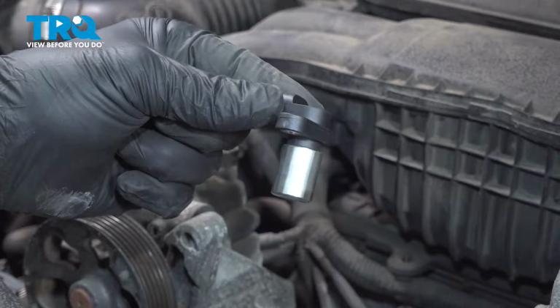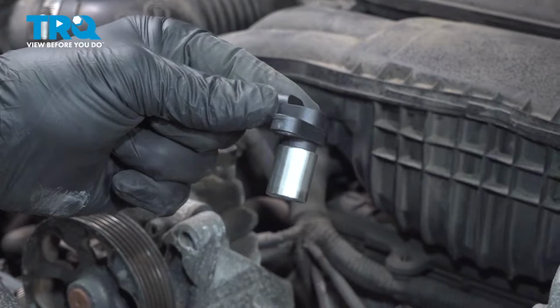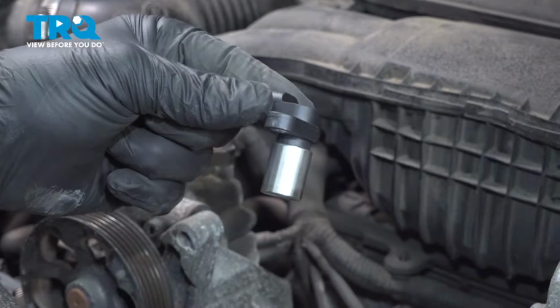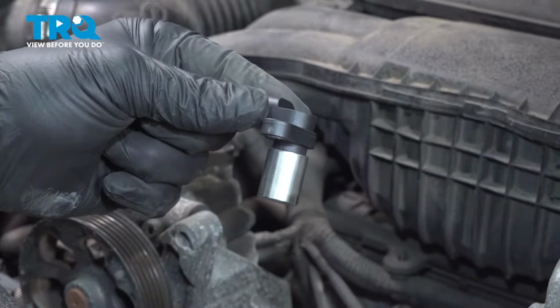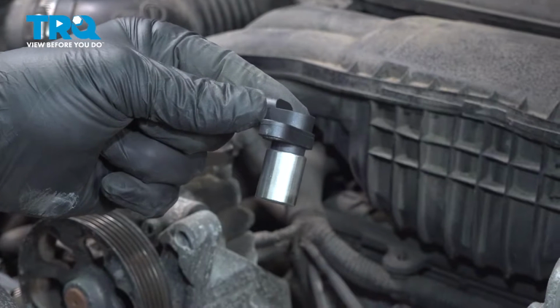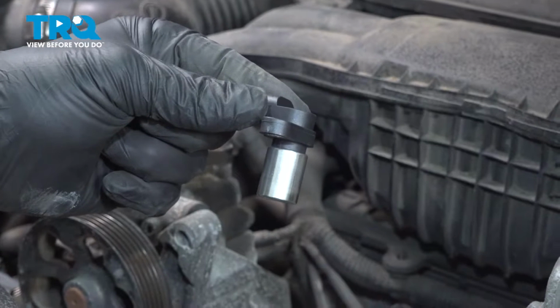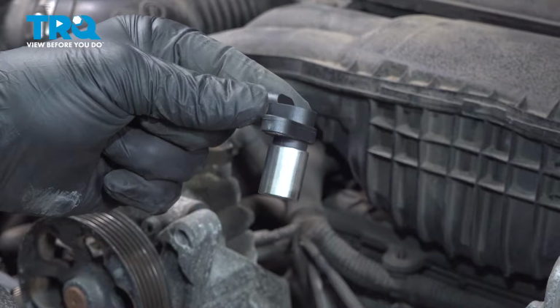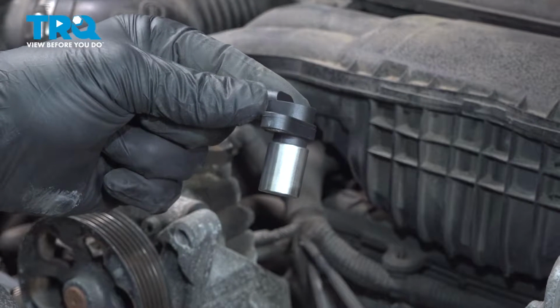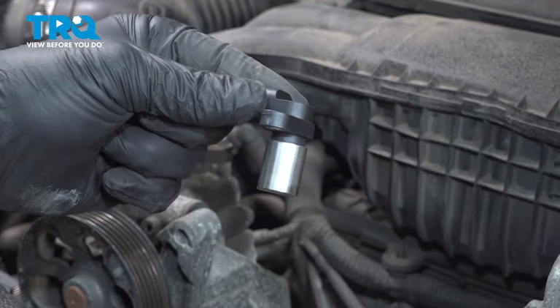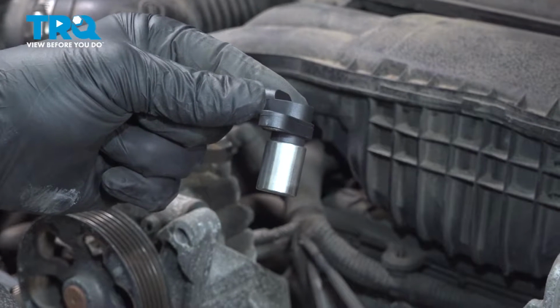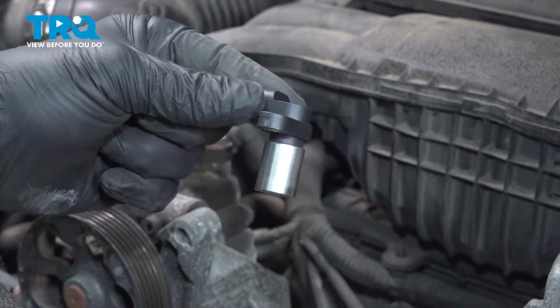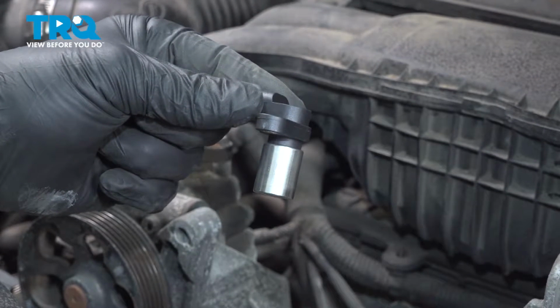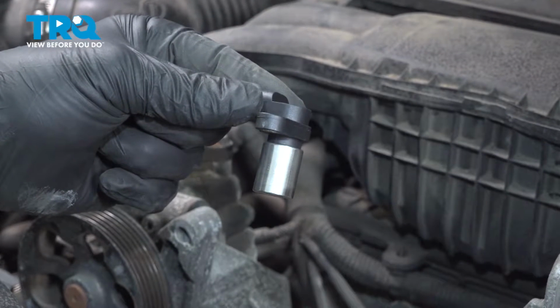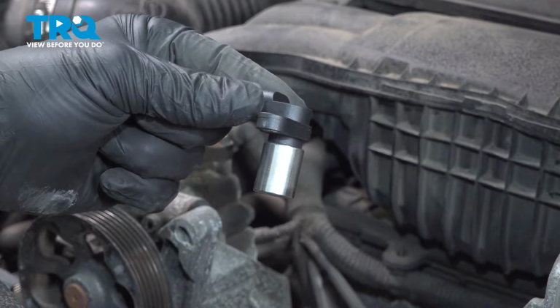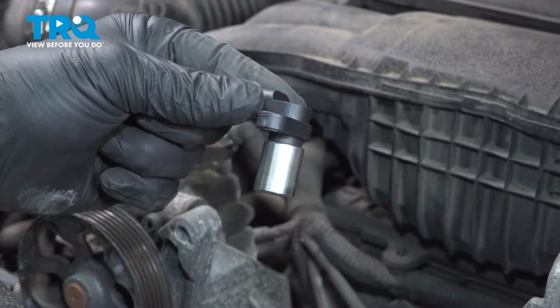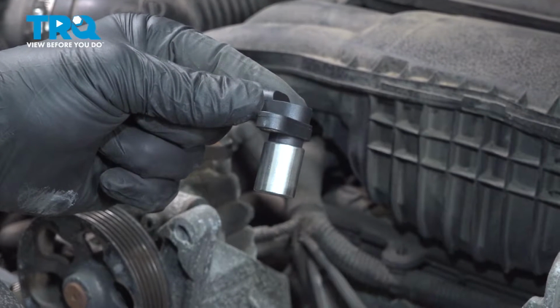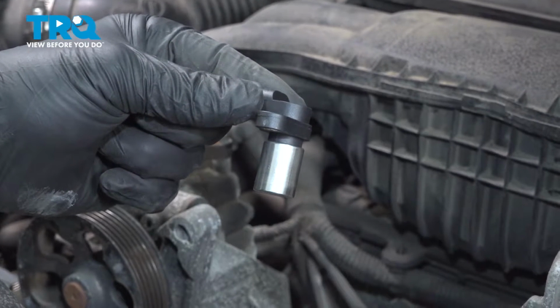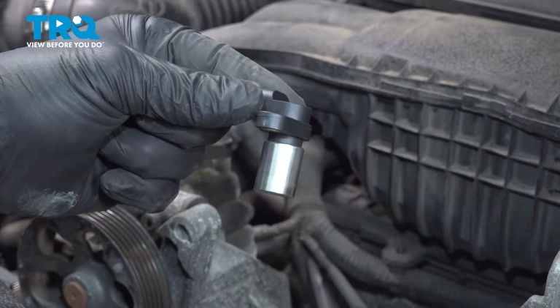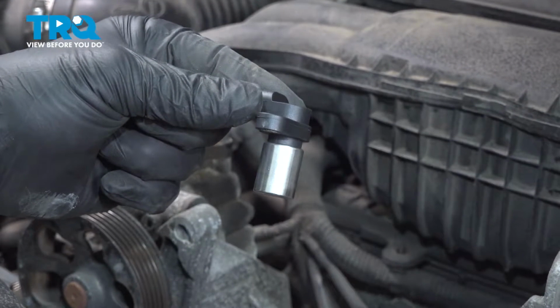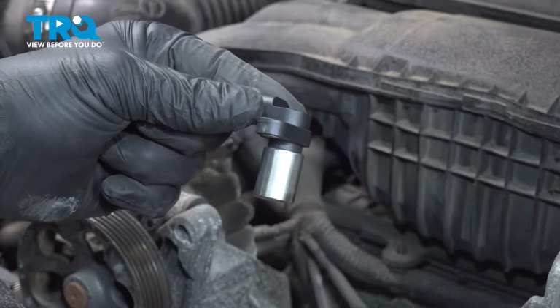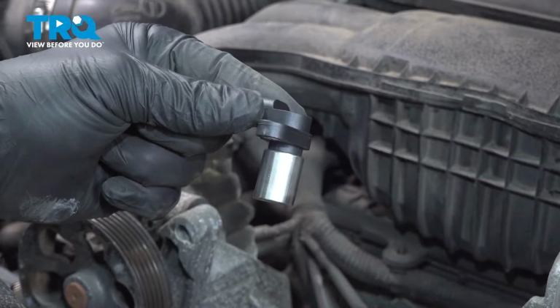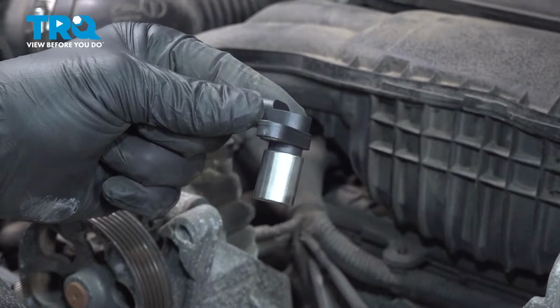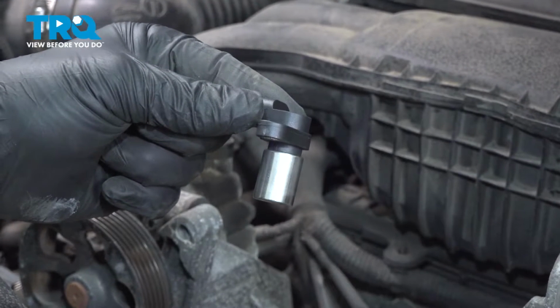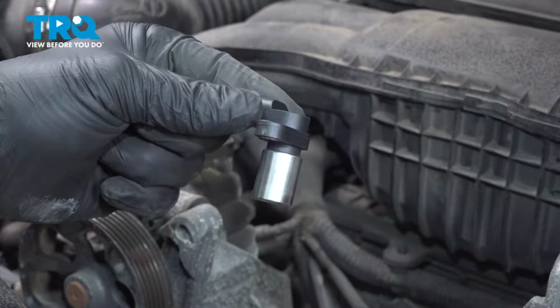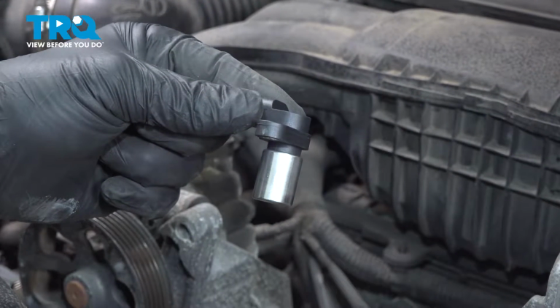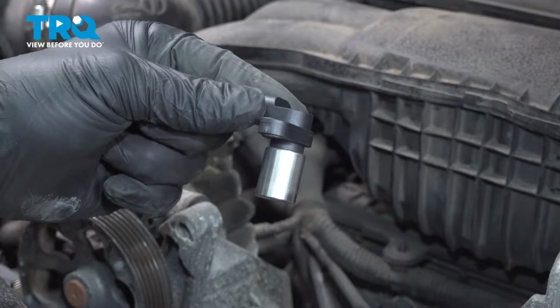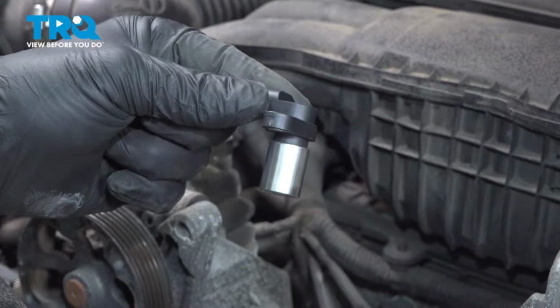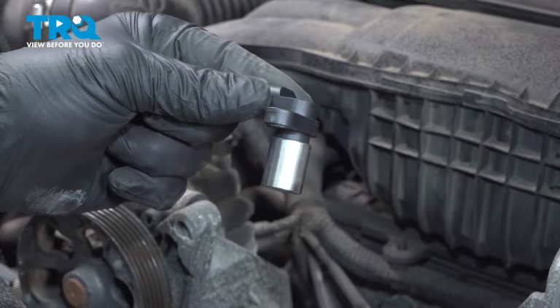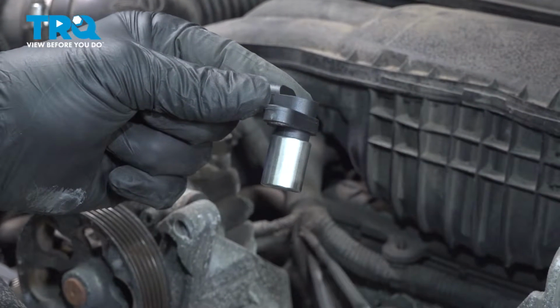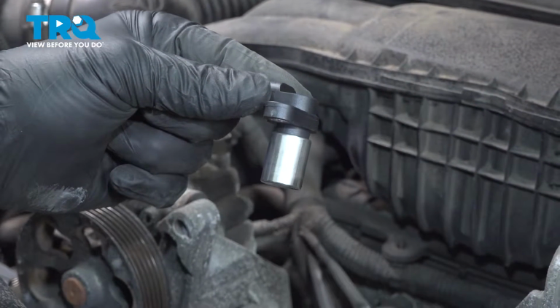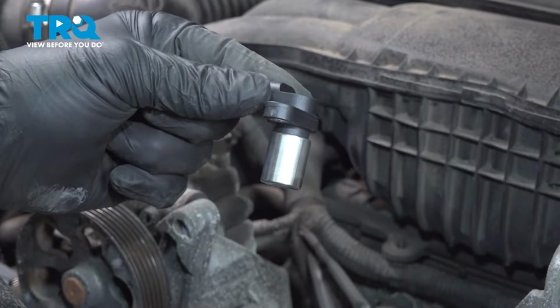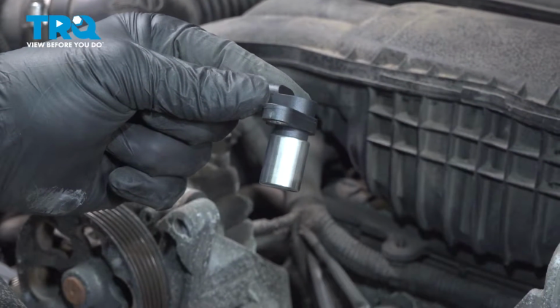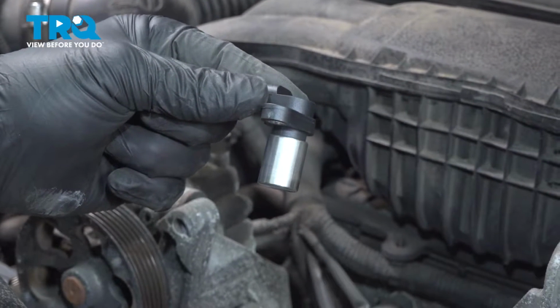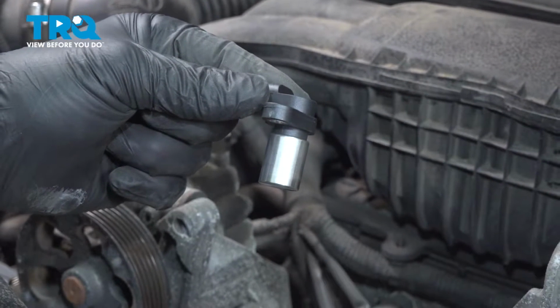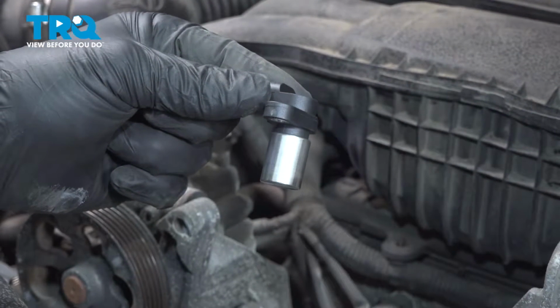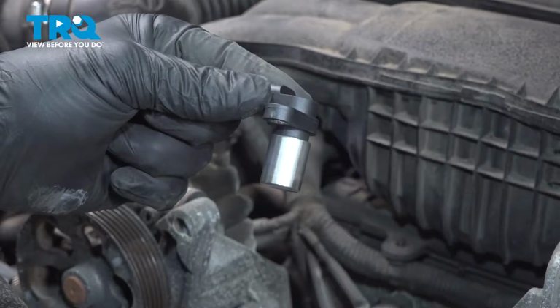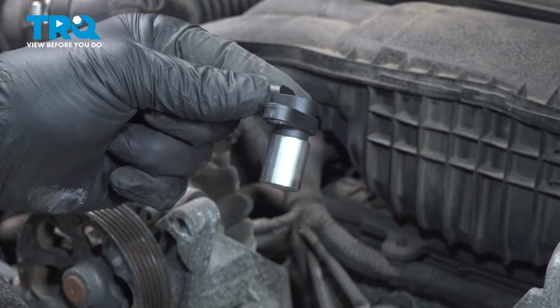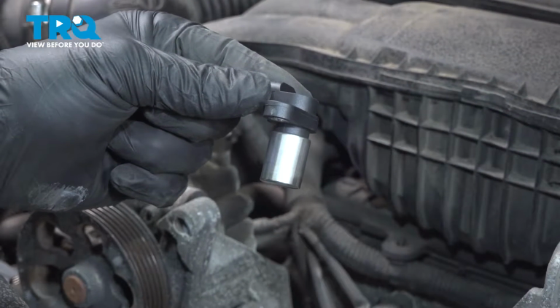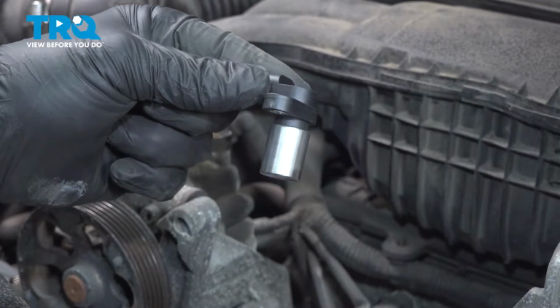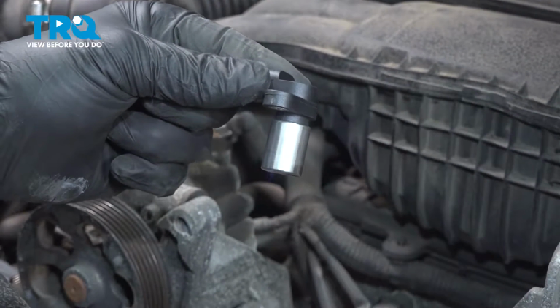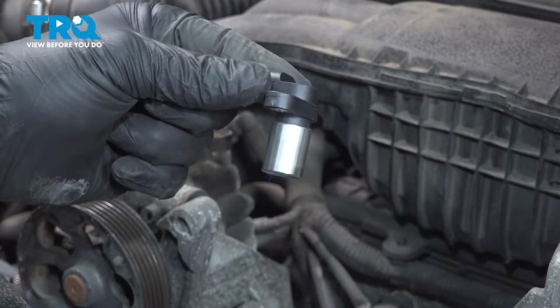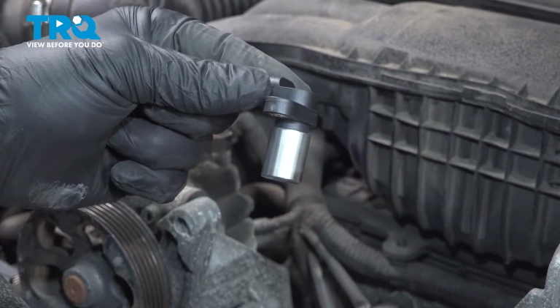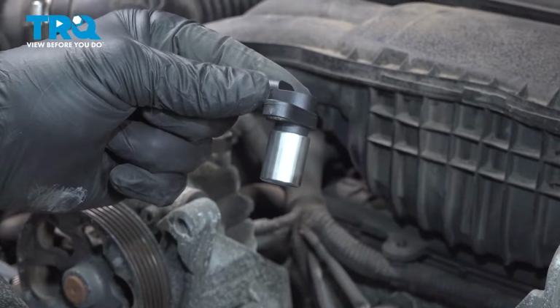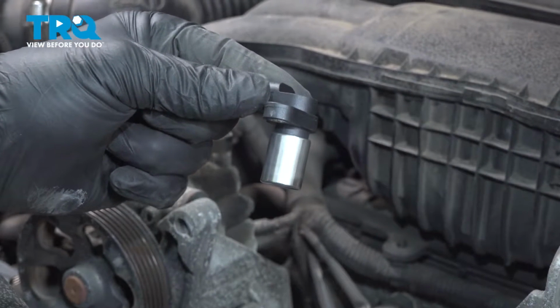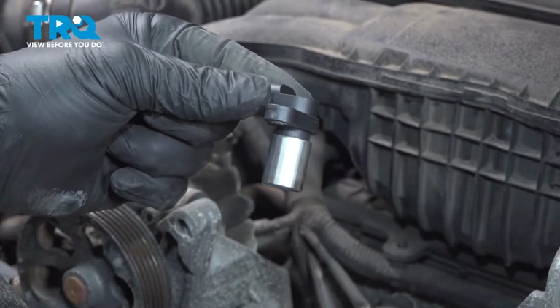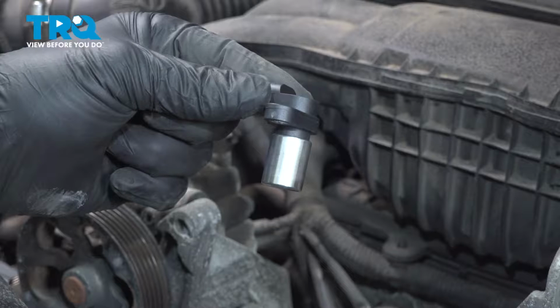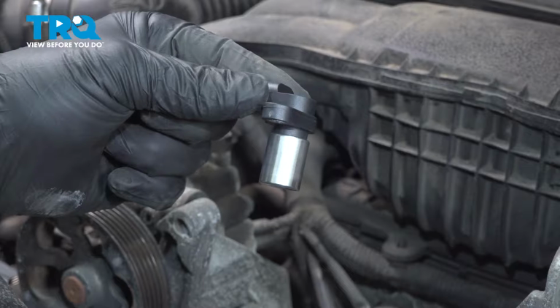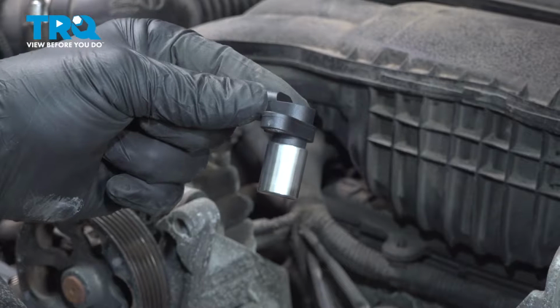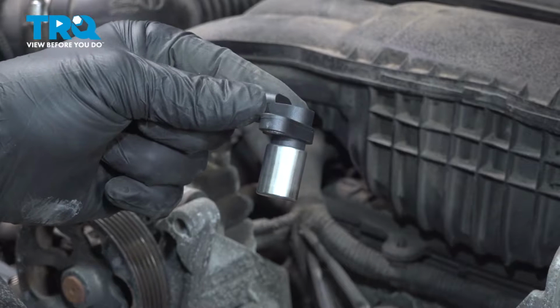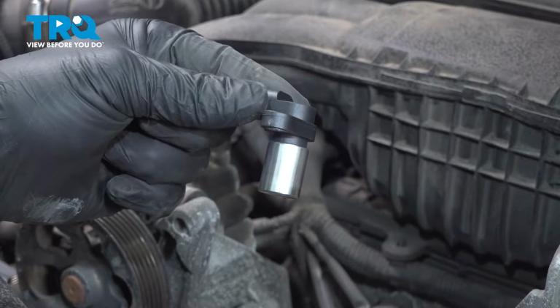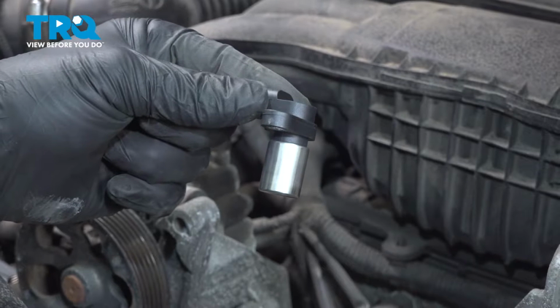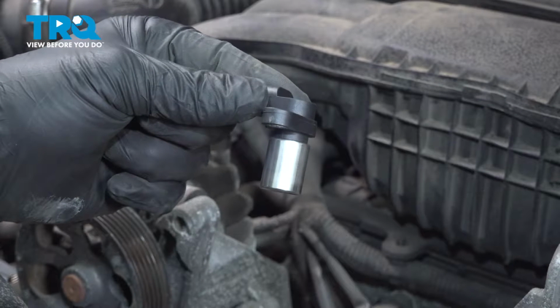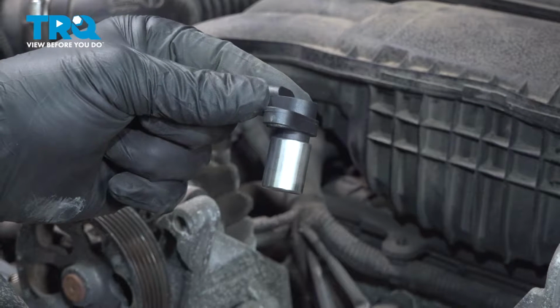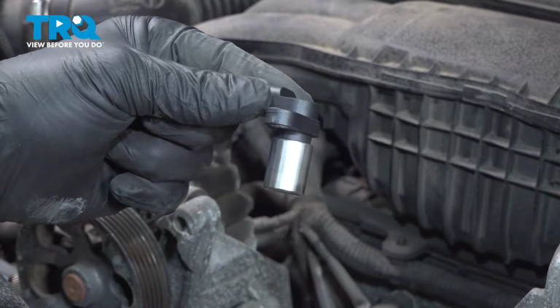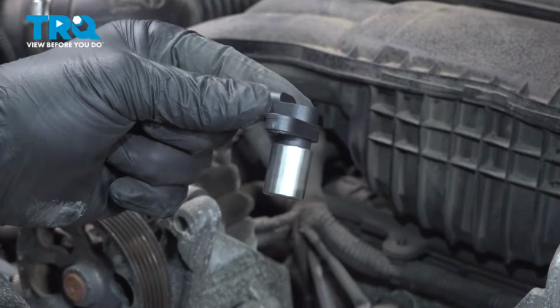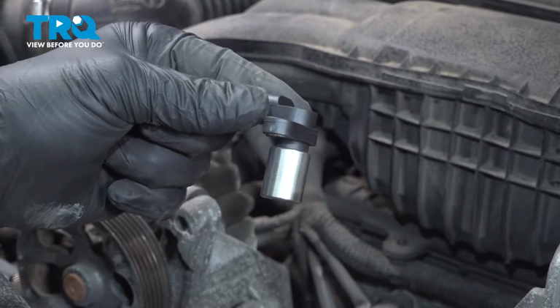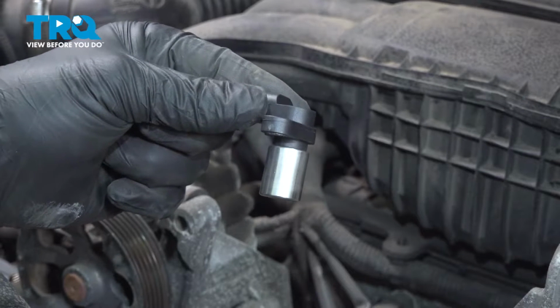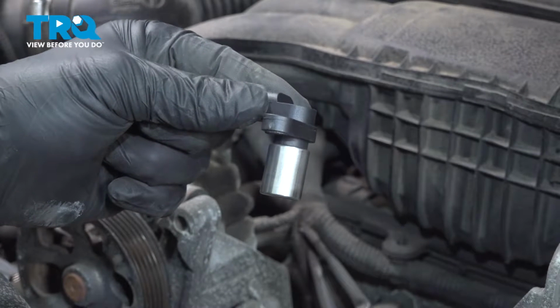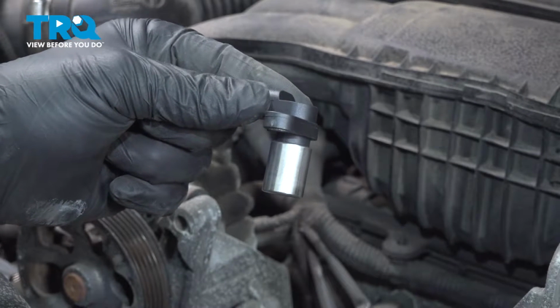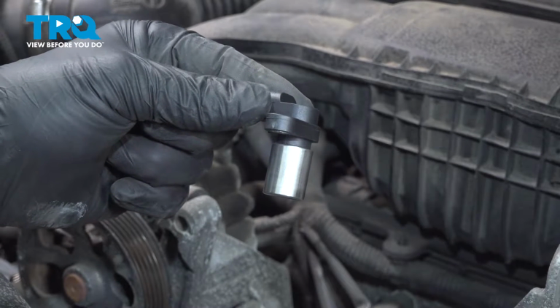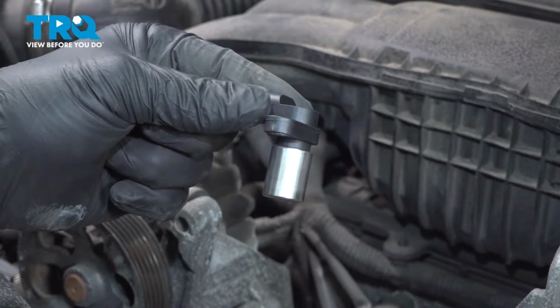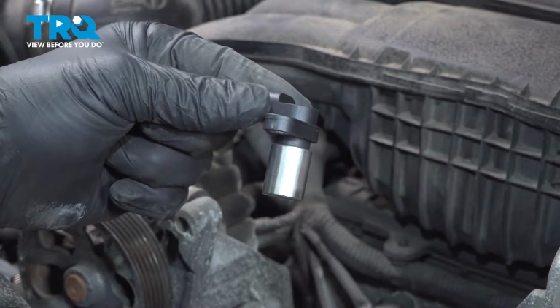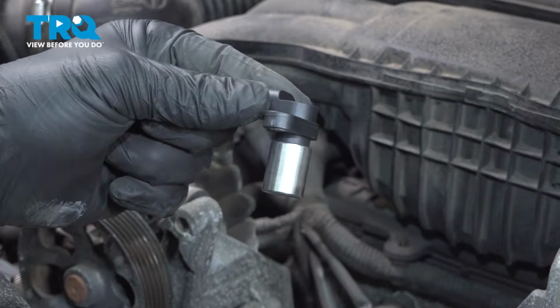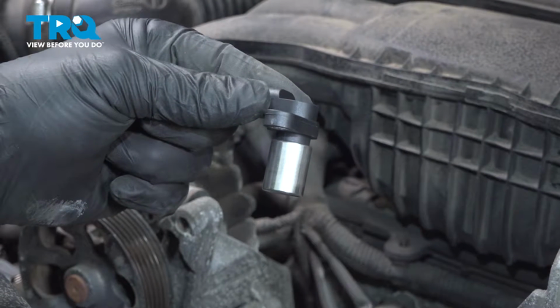In this video, we're going to show you how to replace a crankshaft position sensor on your Subaru Outback. This will be located under the alternator. Let's get started.